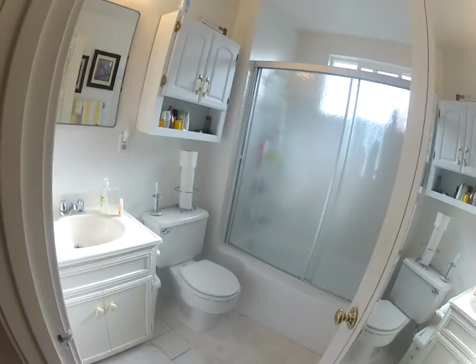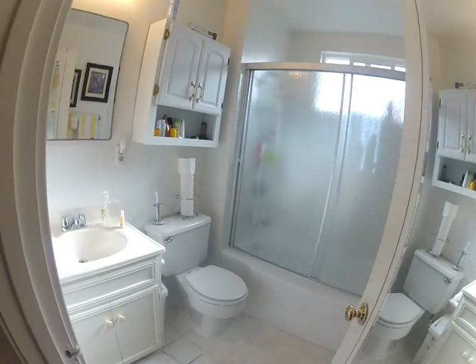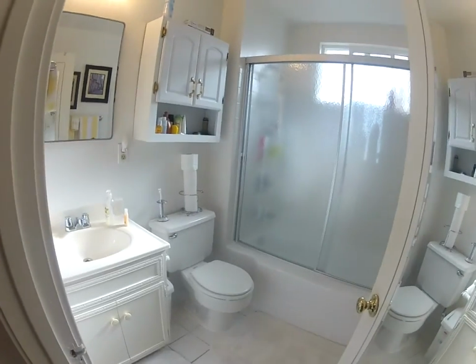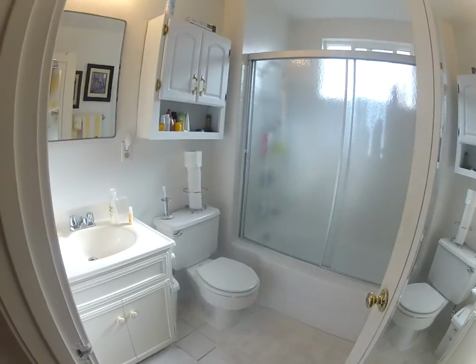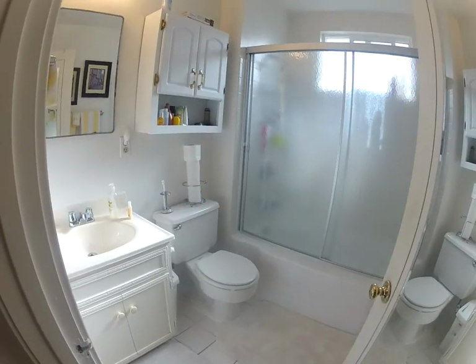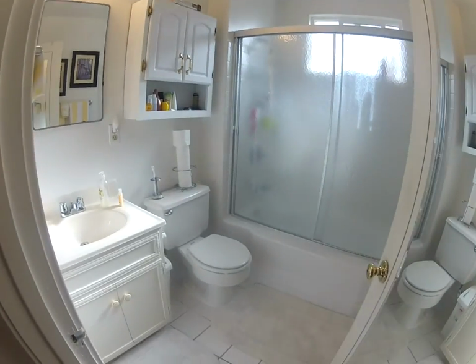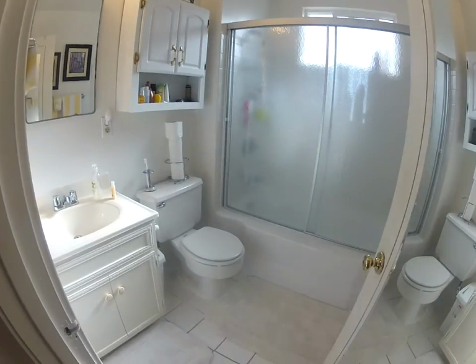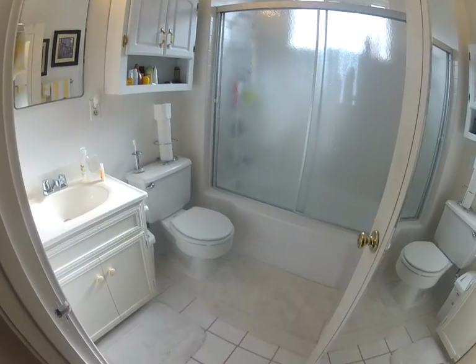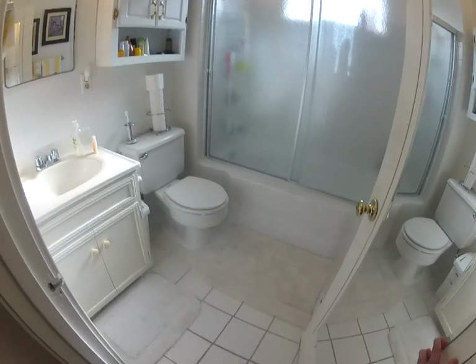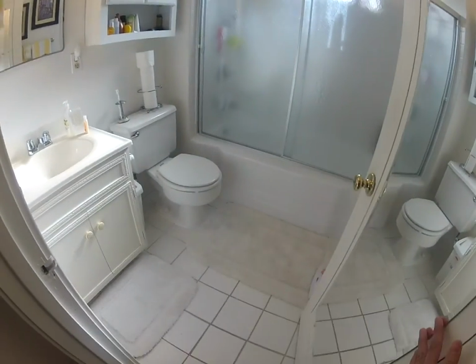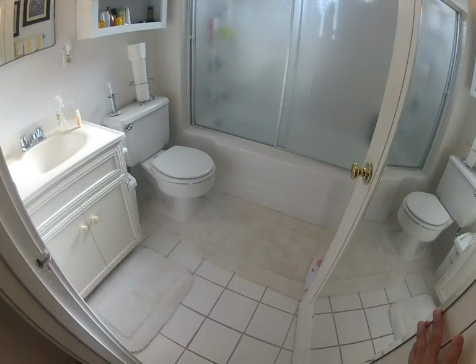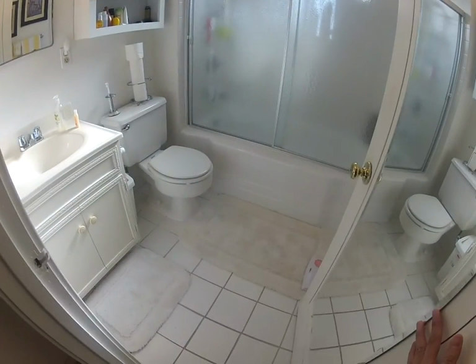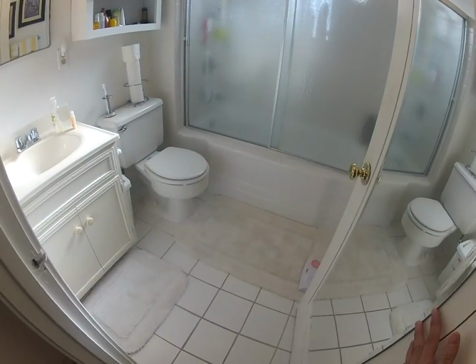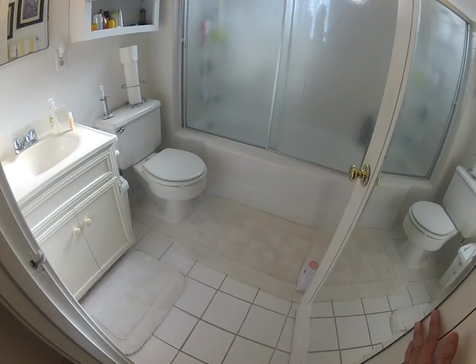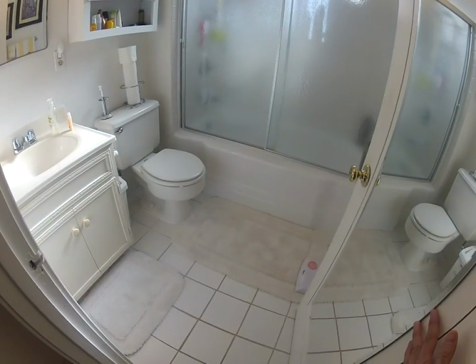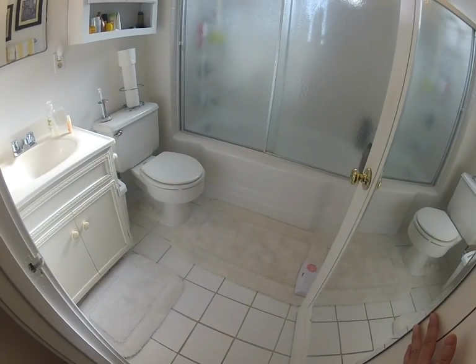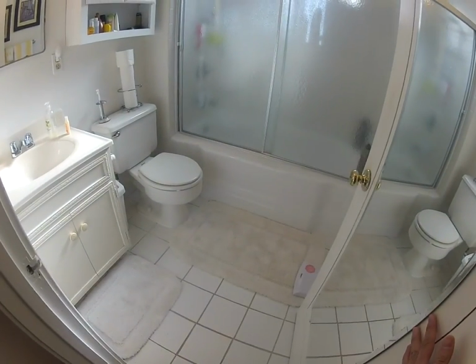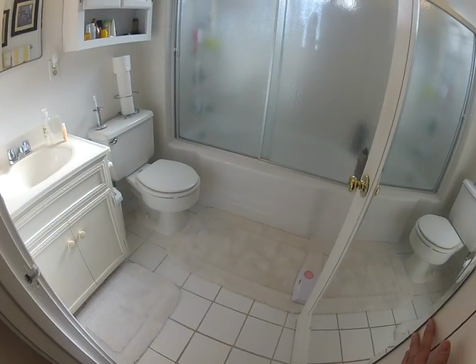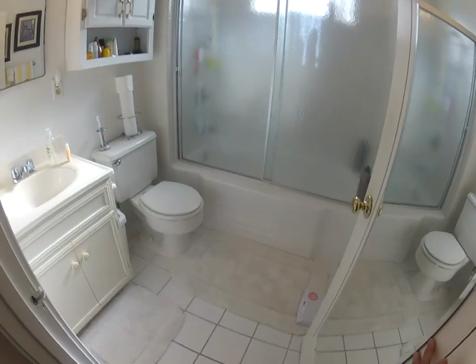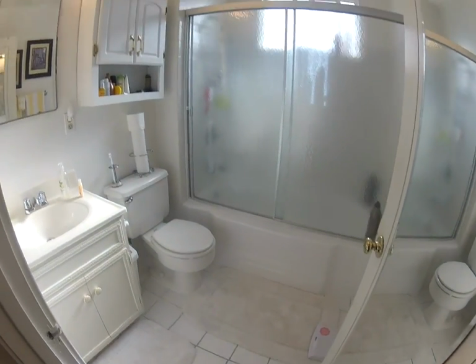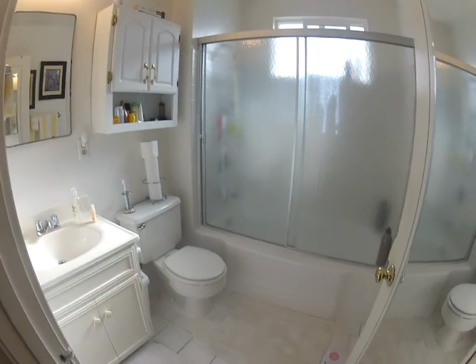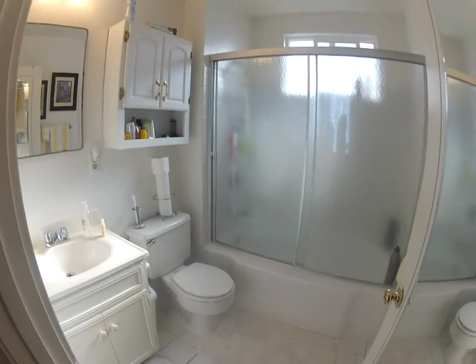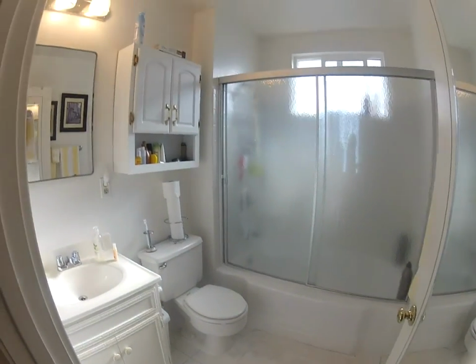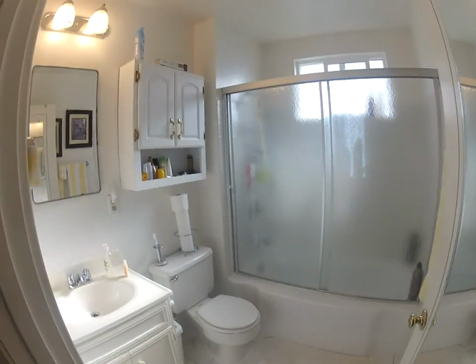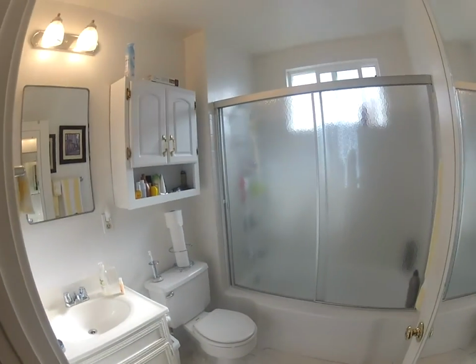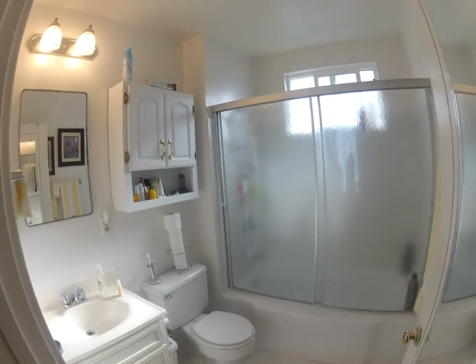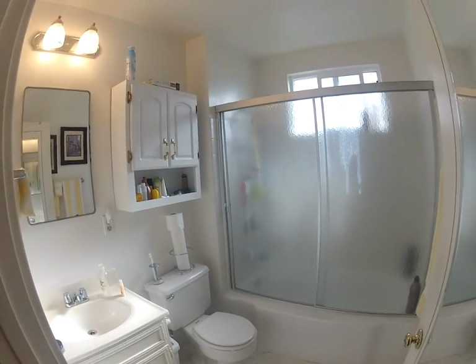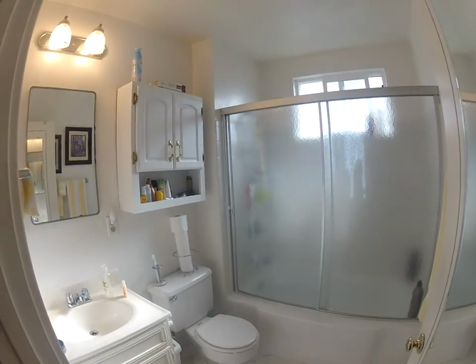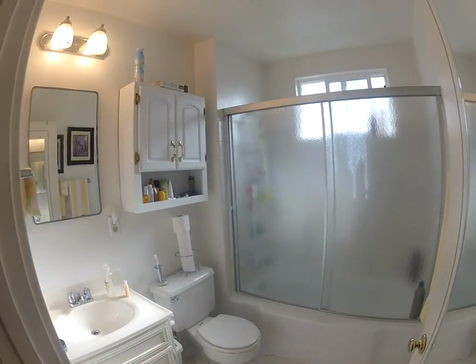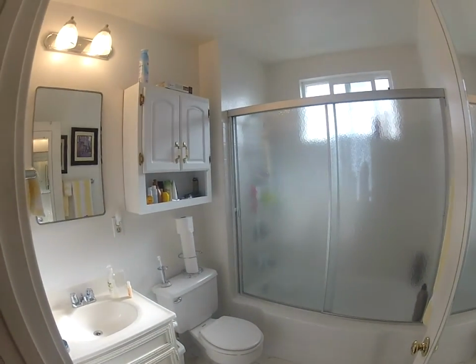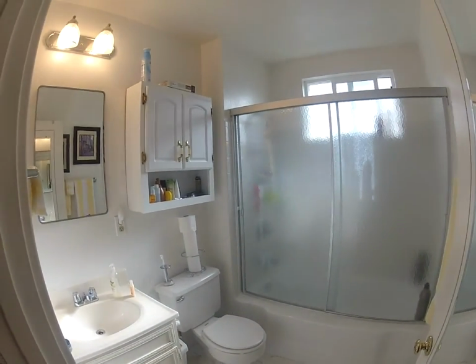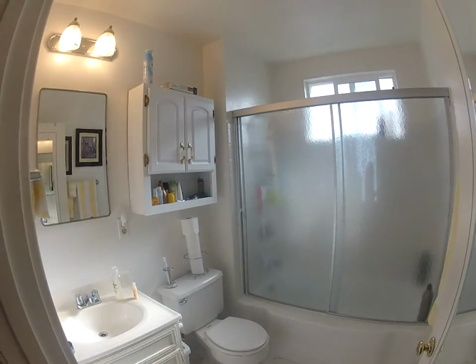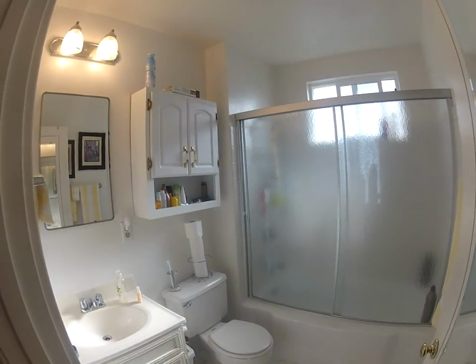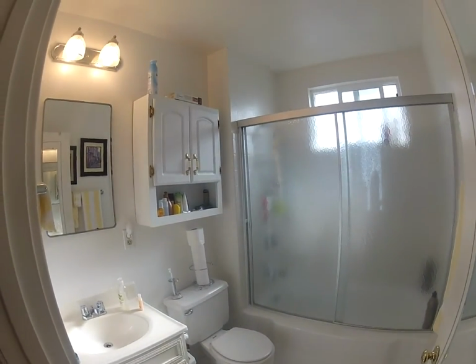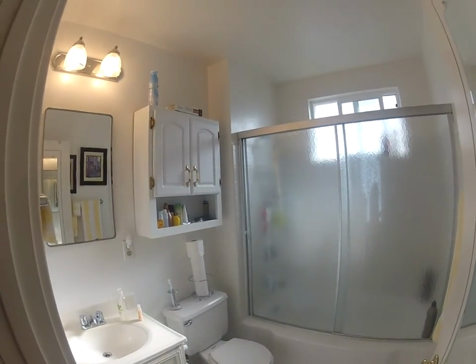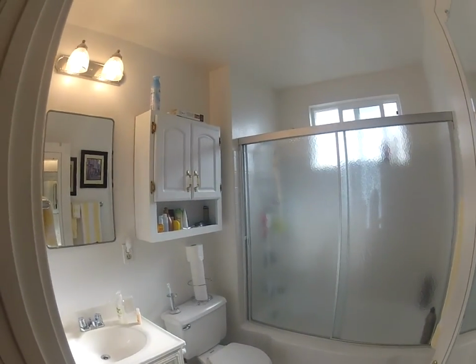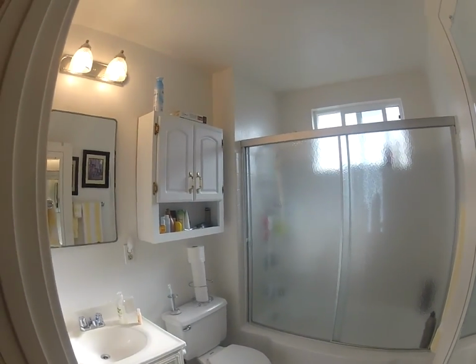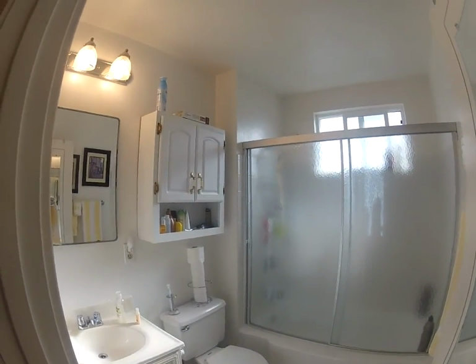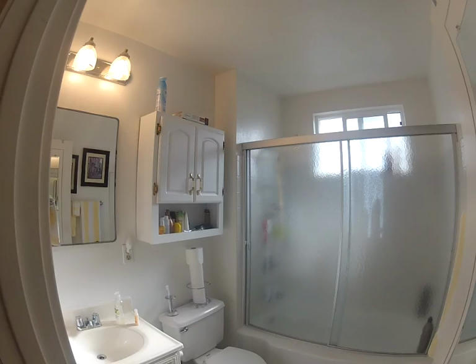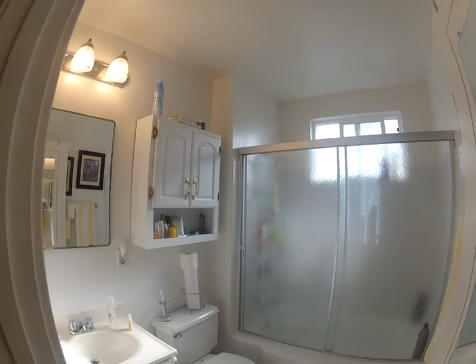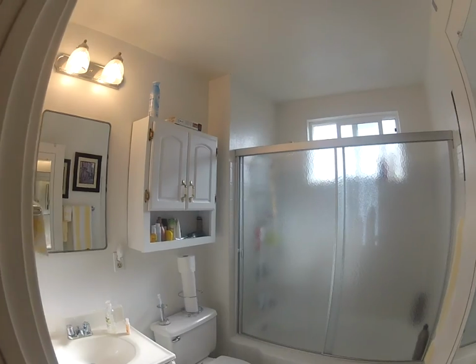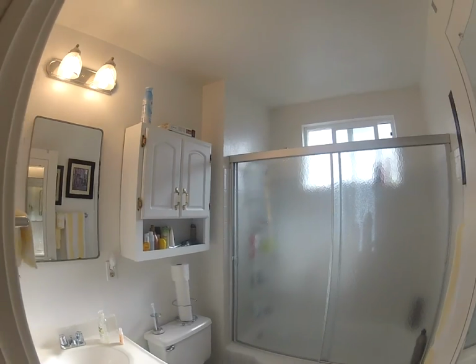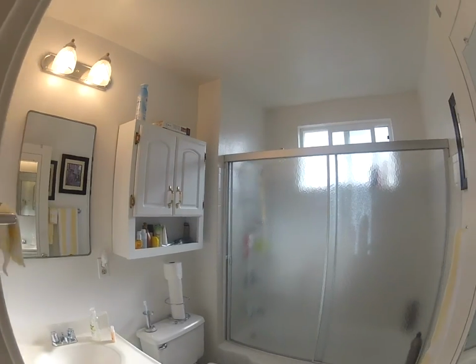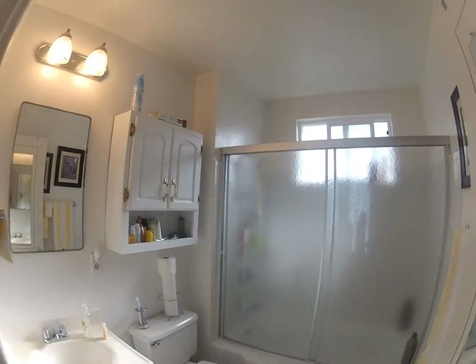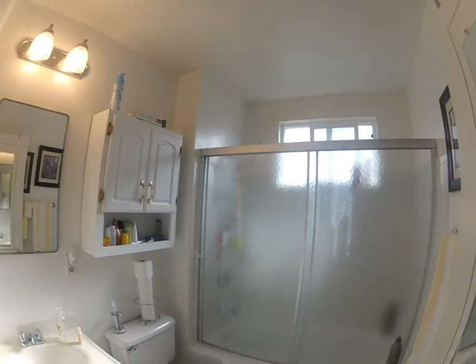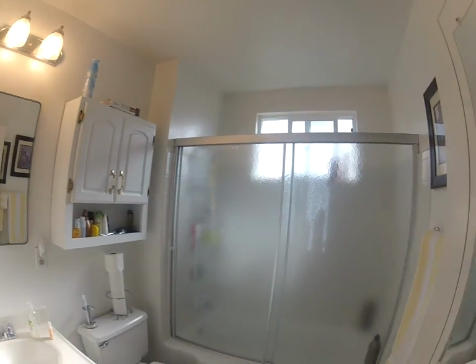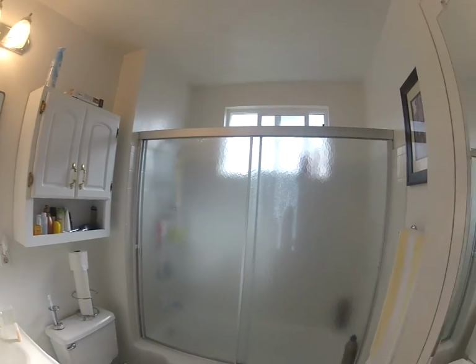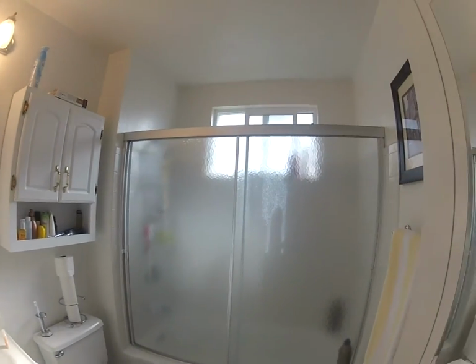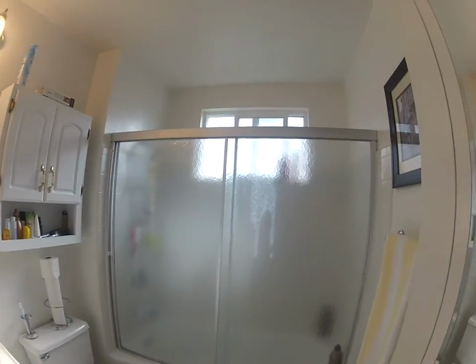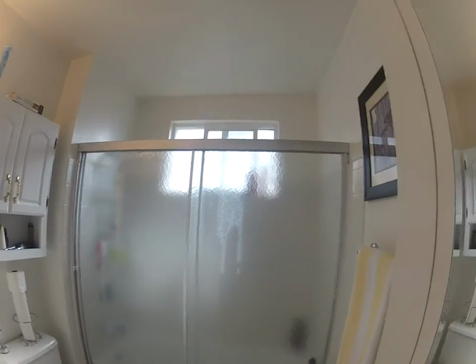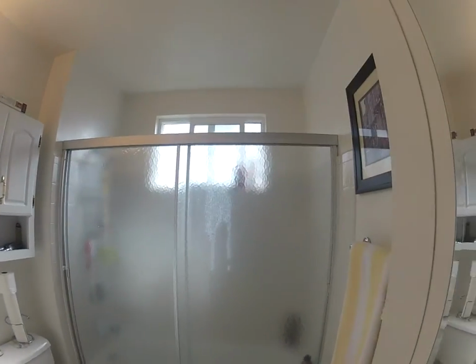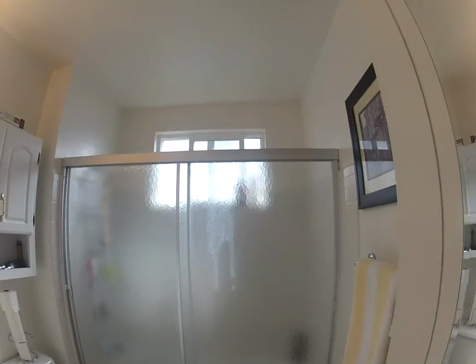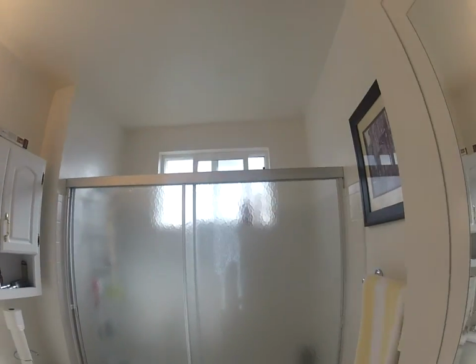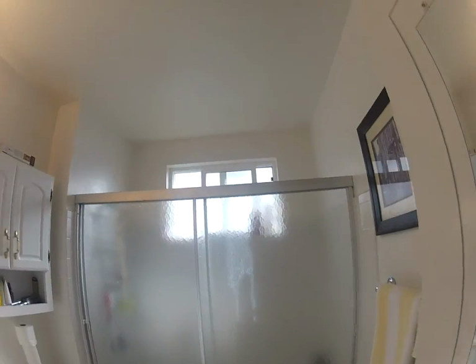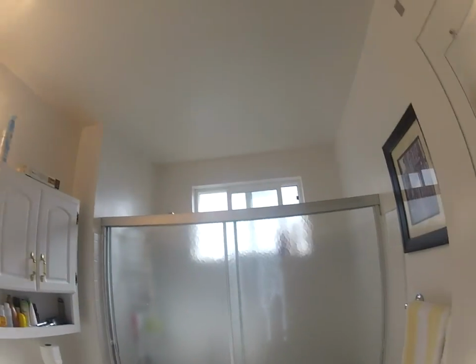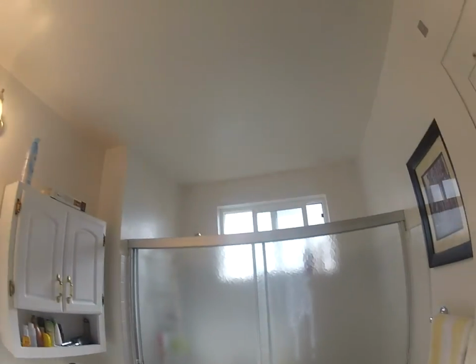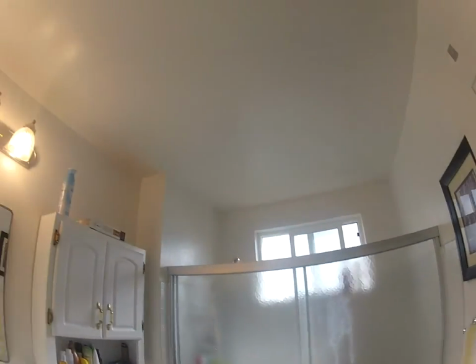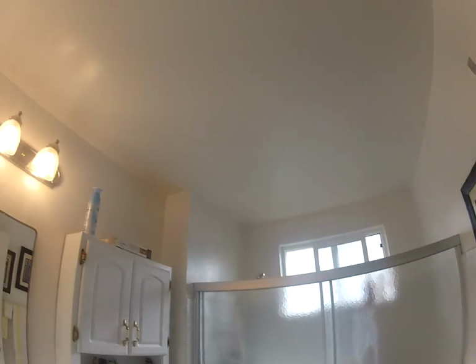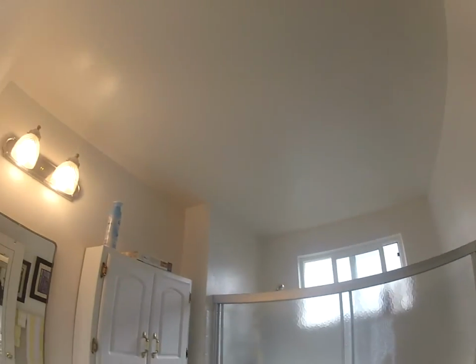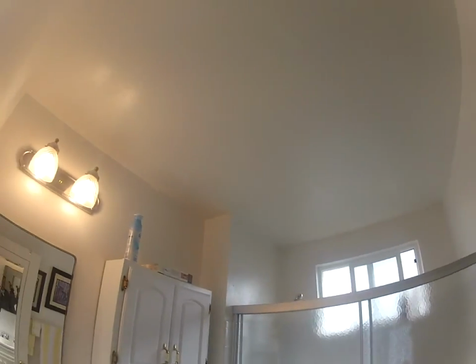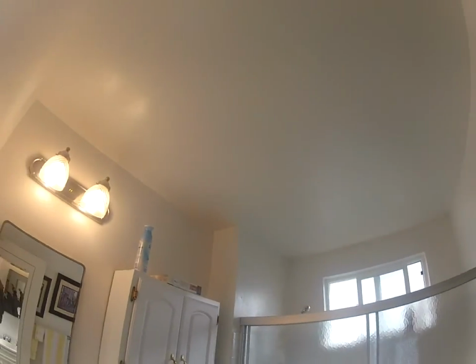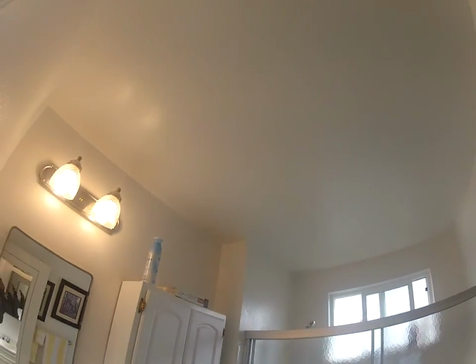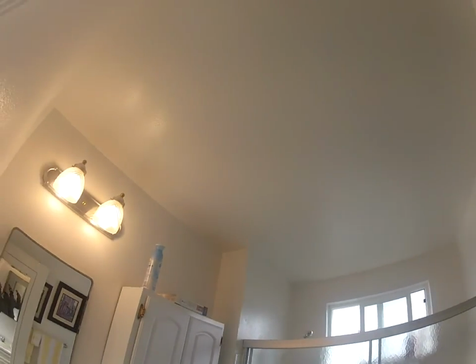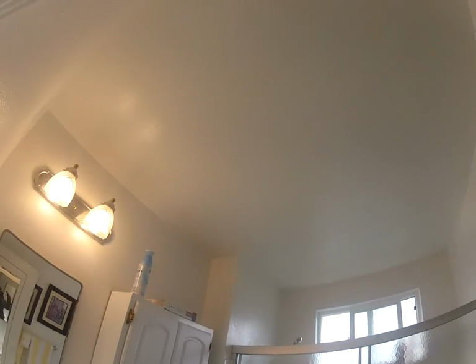Here's the bathroom. All well kept, no signs of mildew whatsoever.